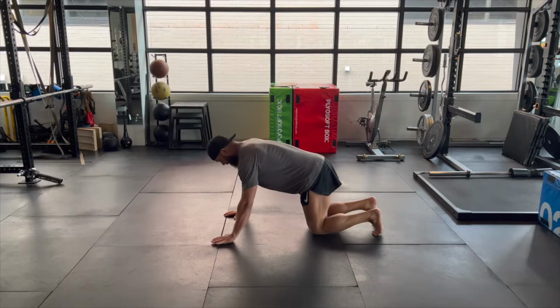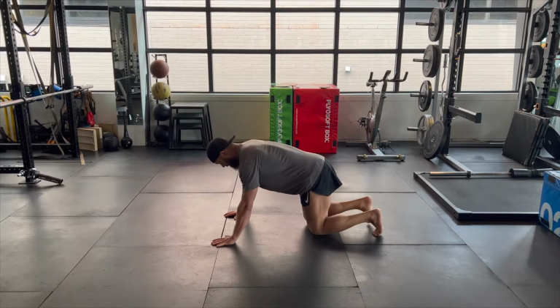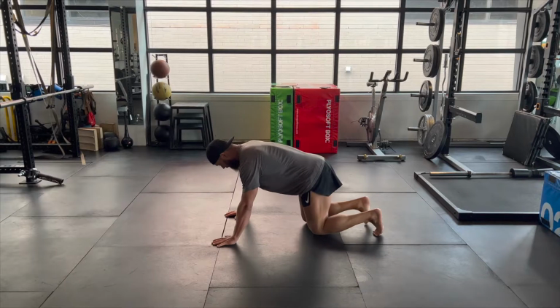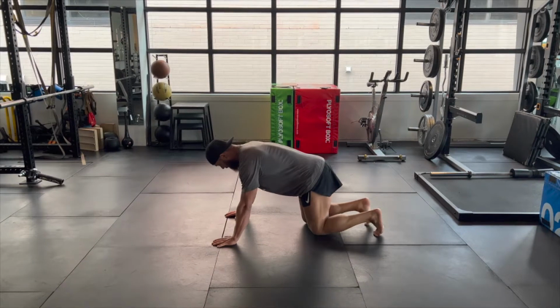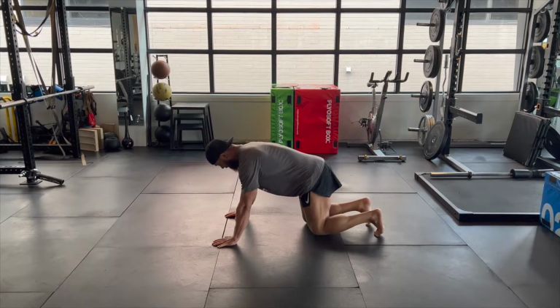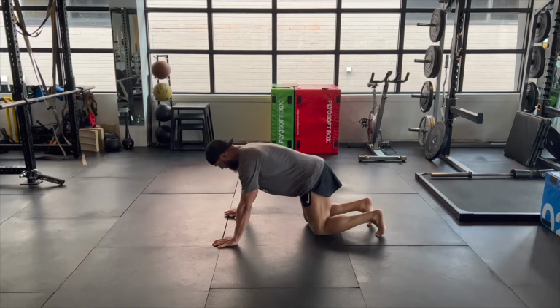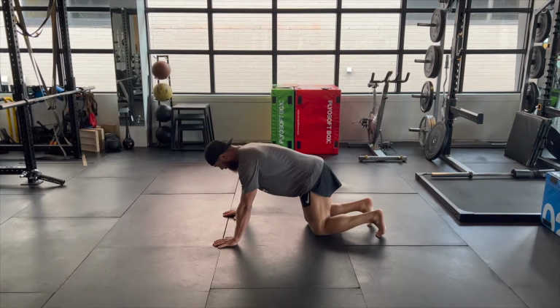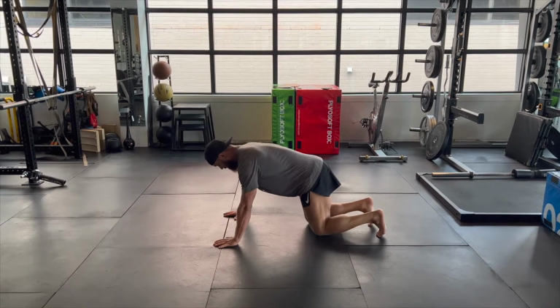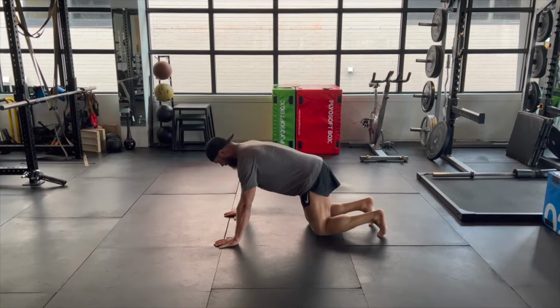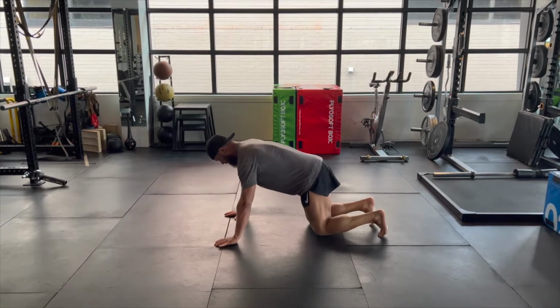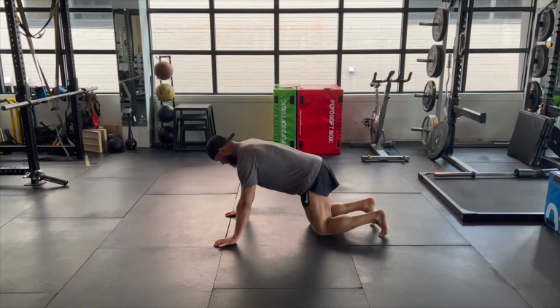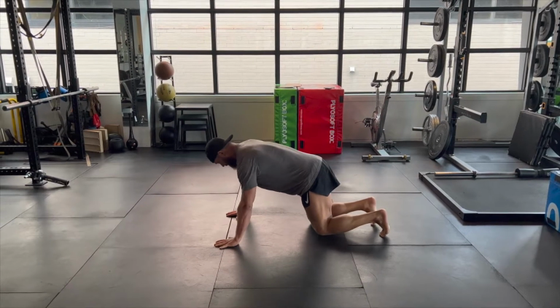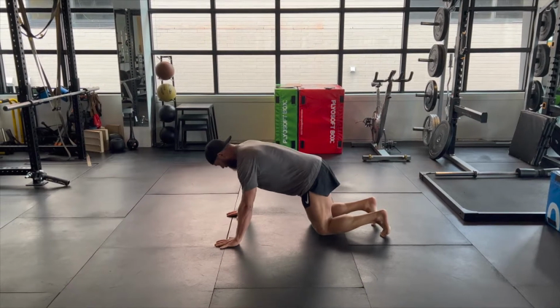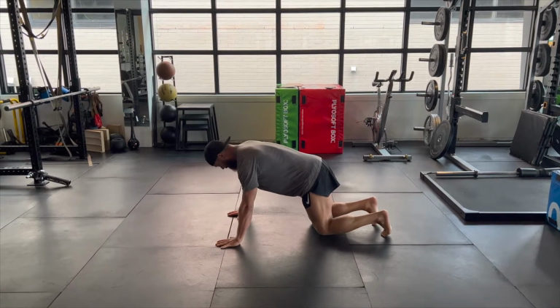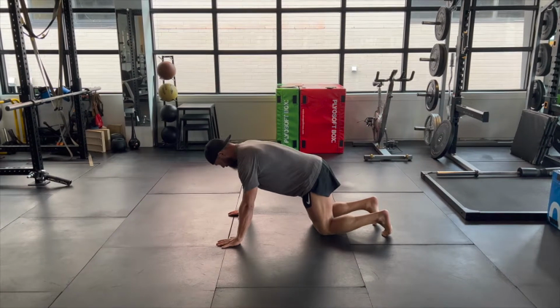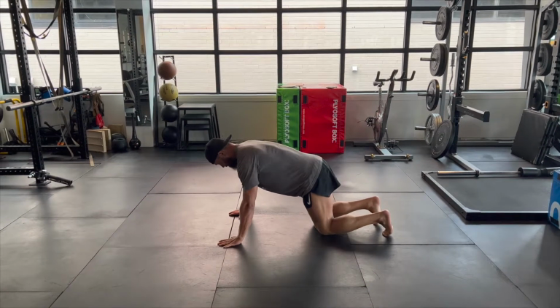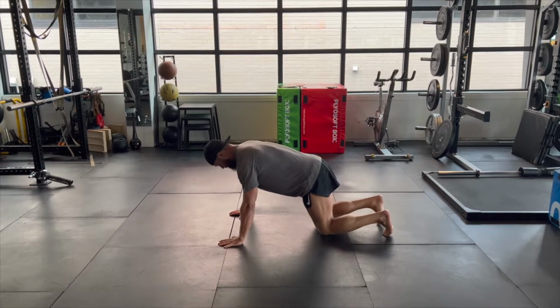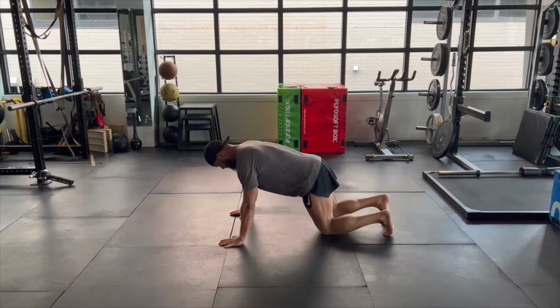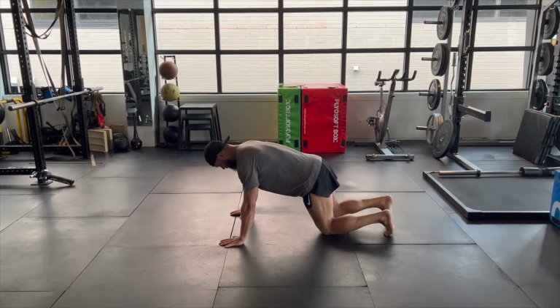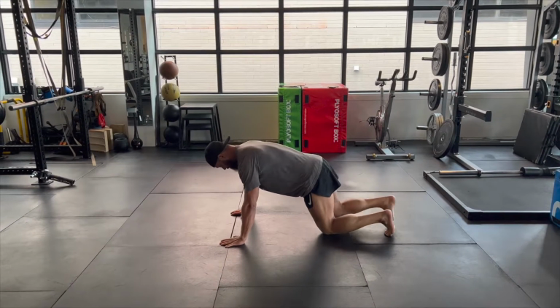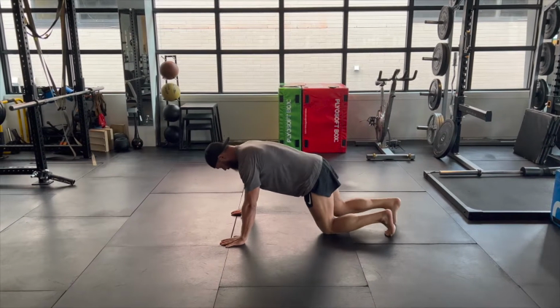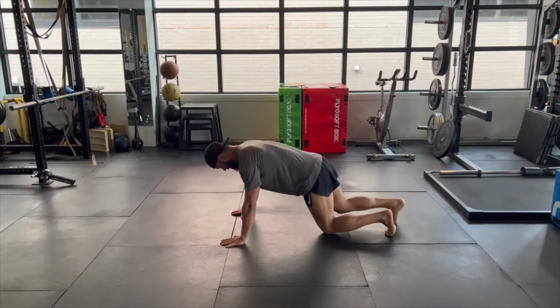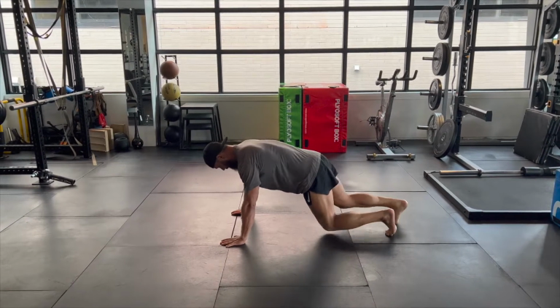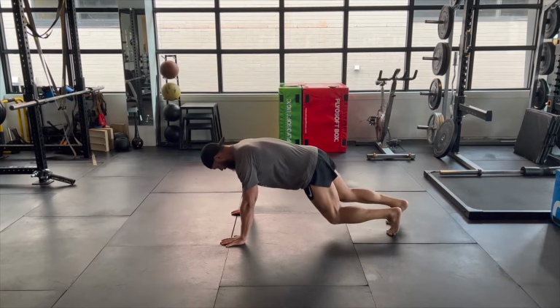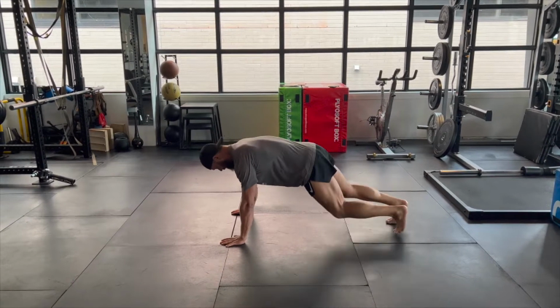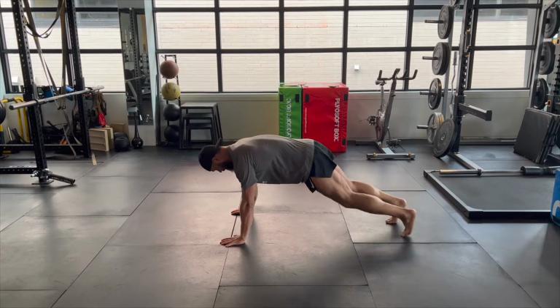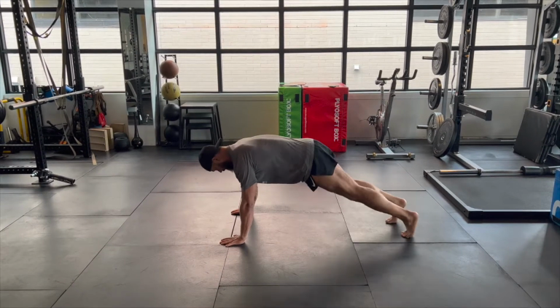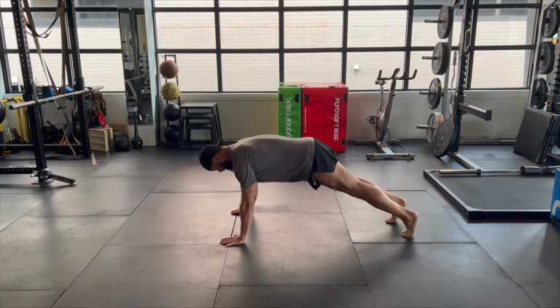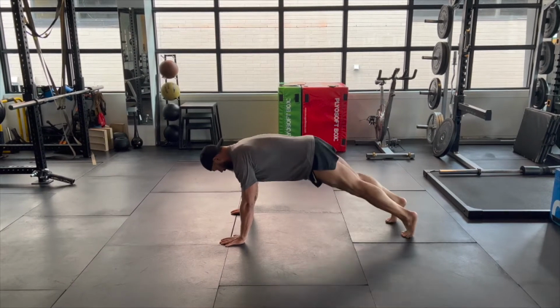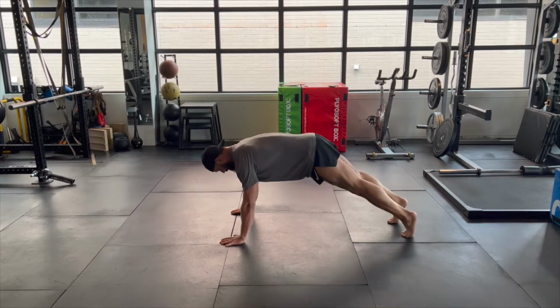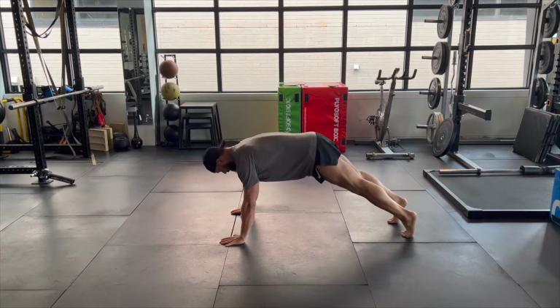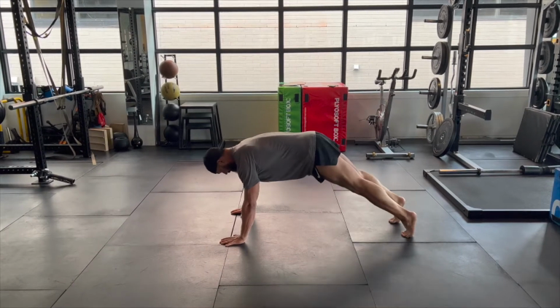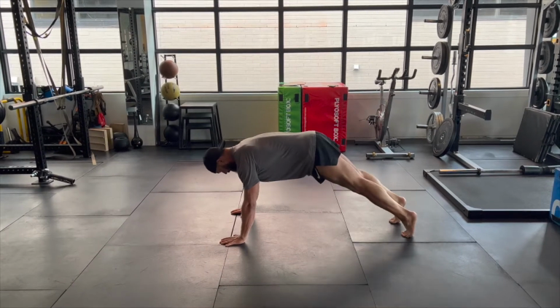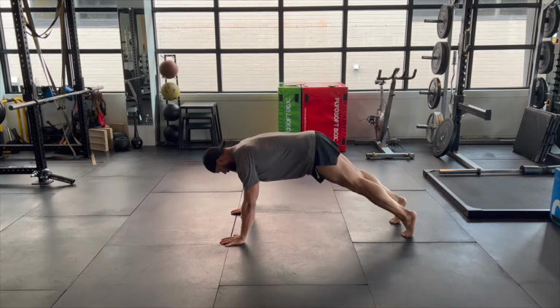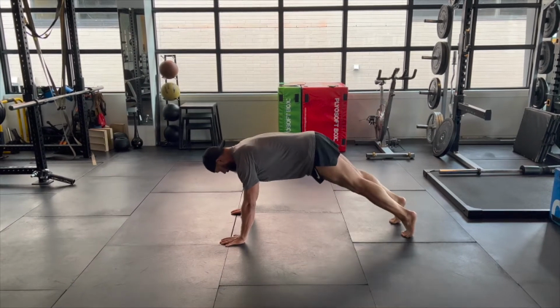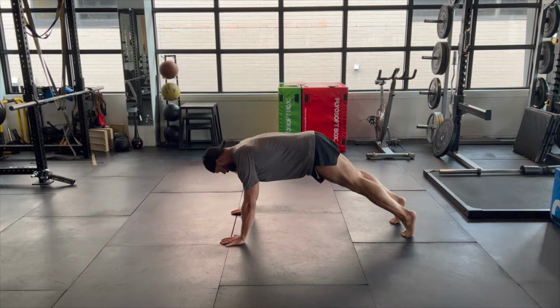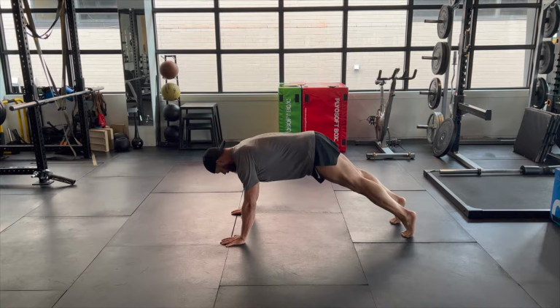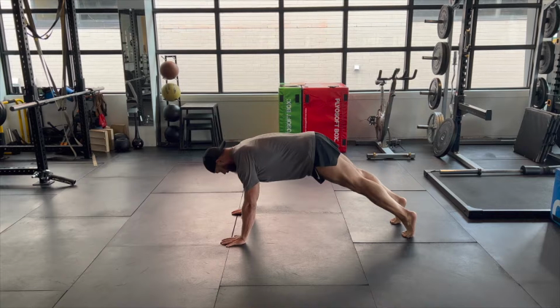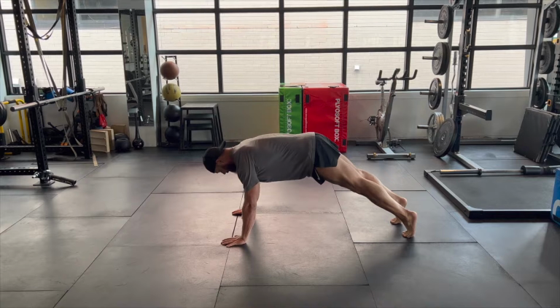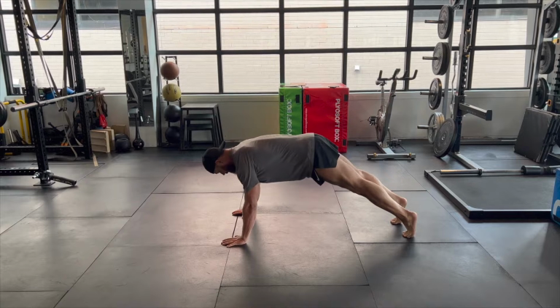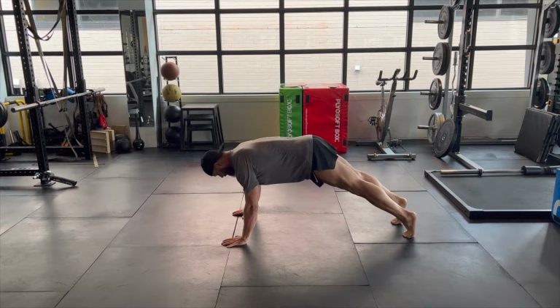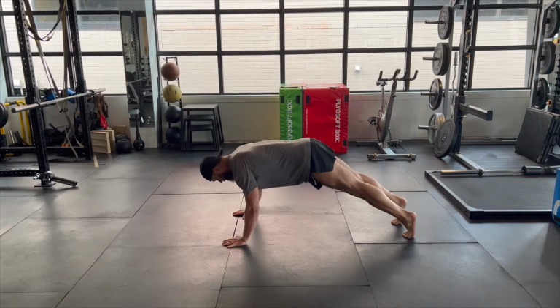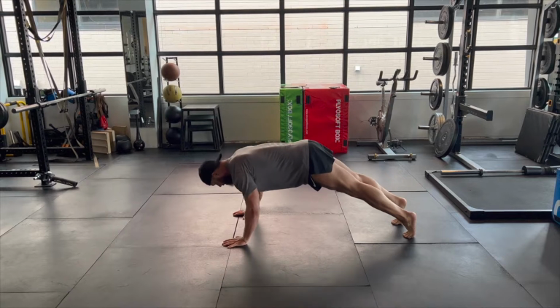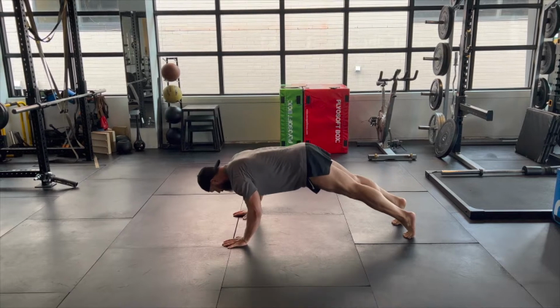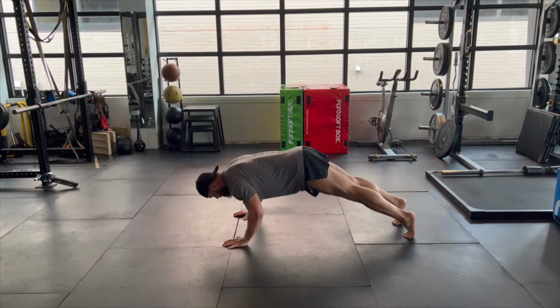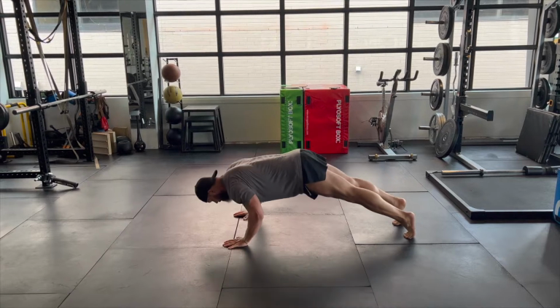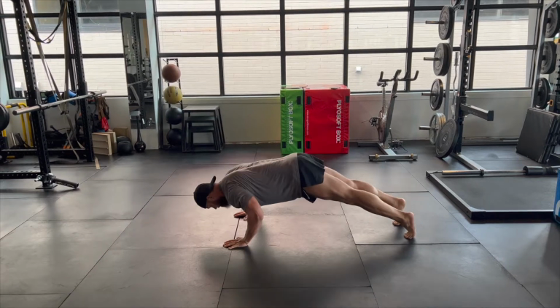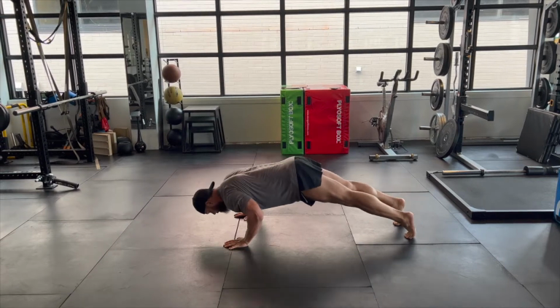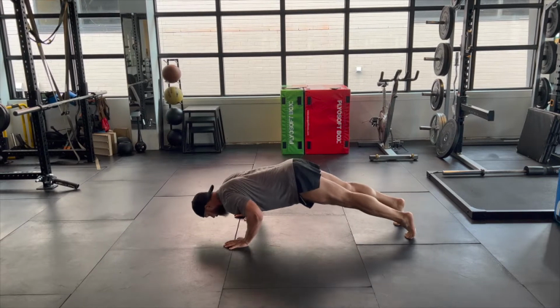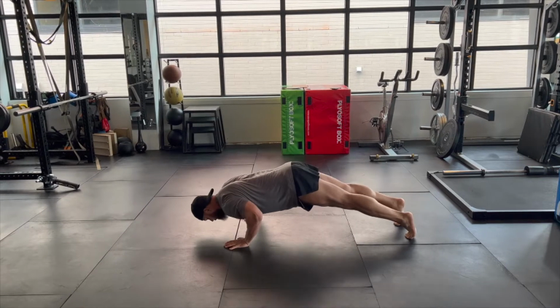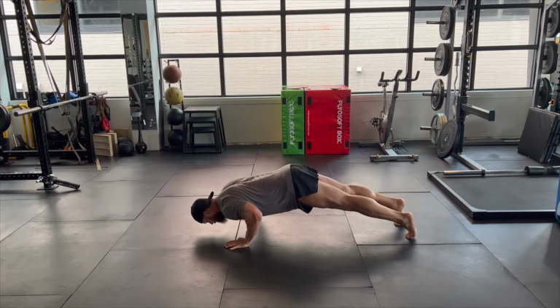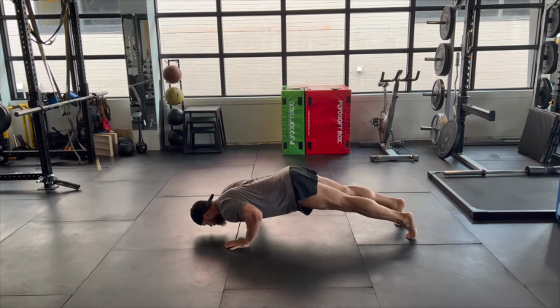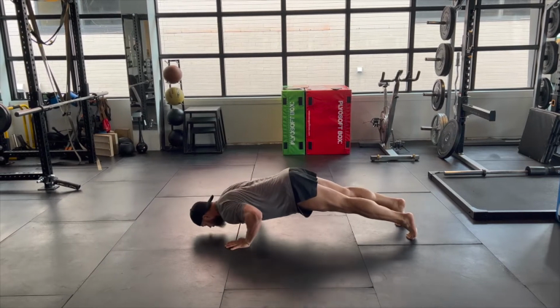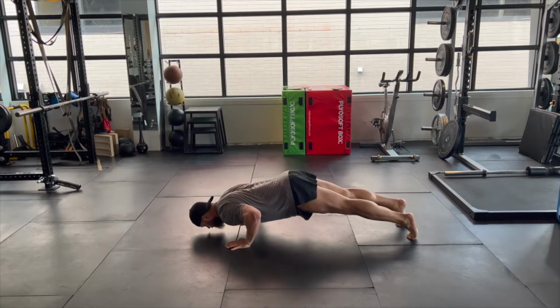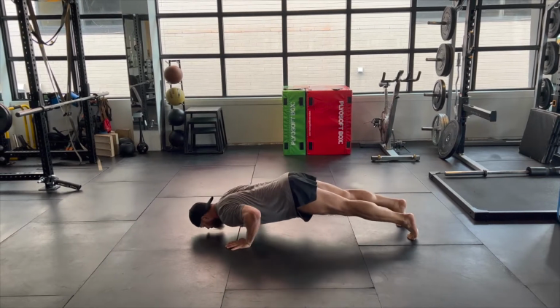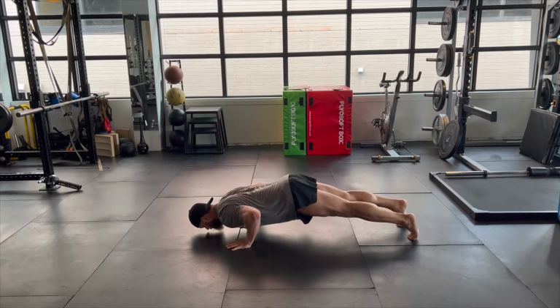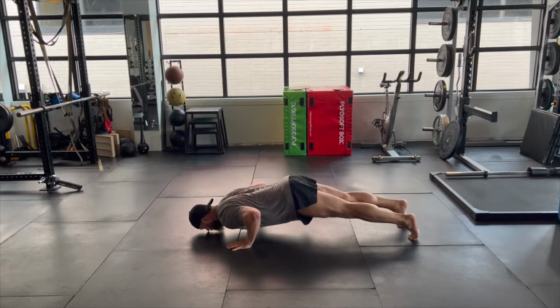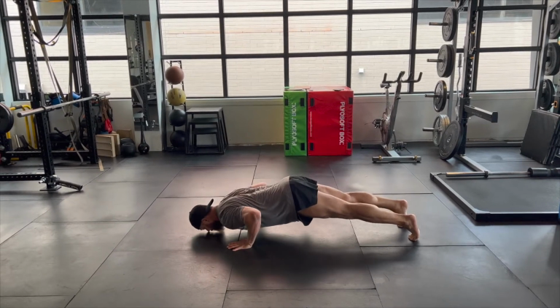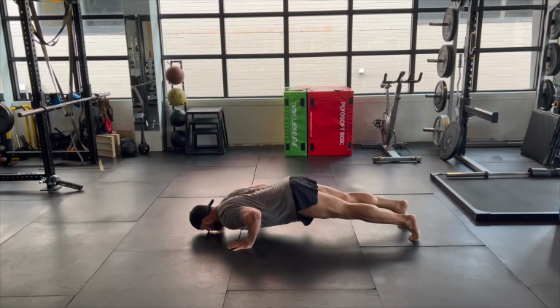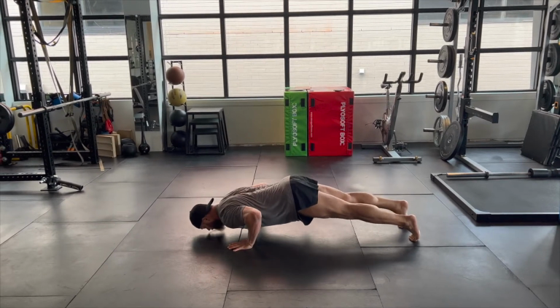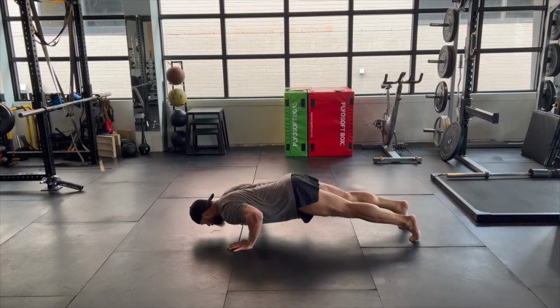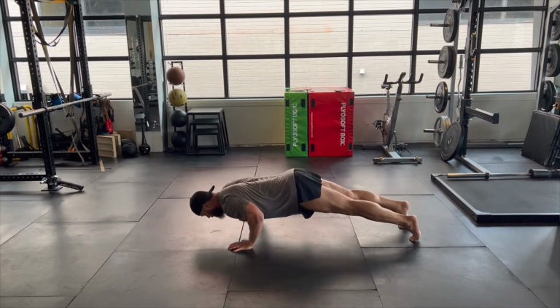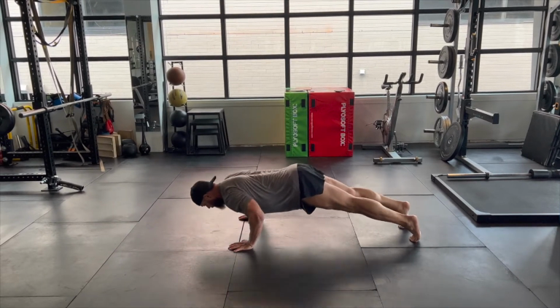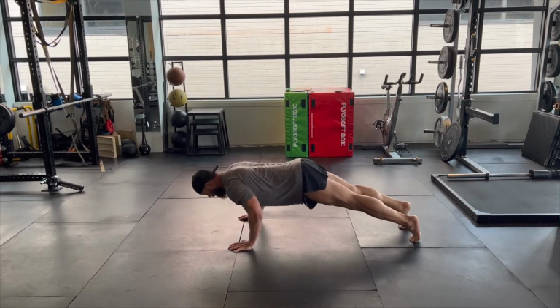For the perfect push-up, start in the top of the push-up position with a flat back, a neutral low back, and the arms fully extended.